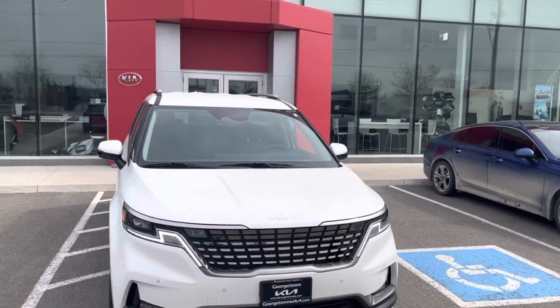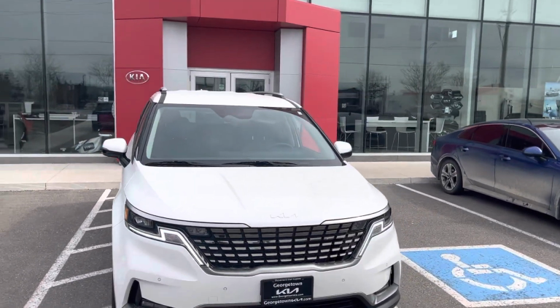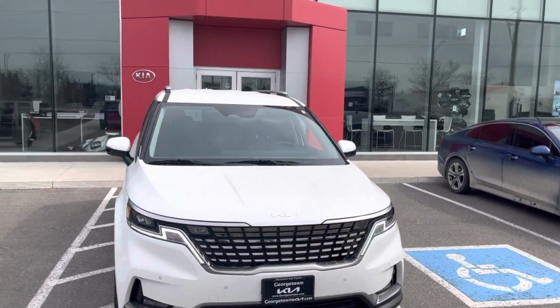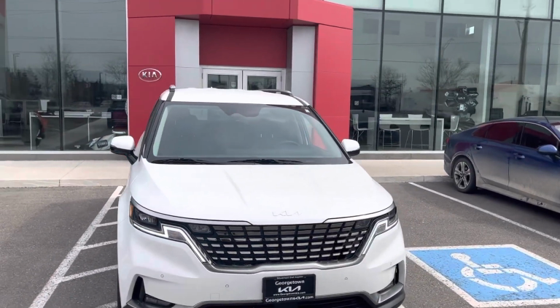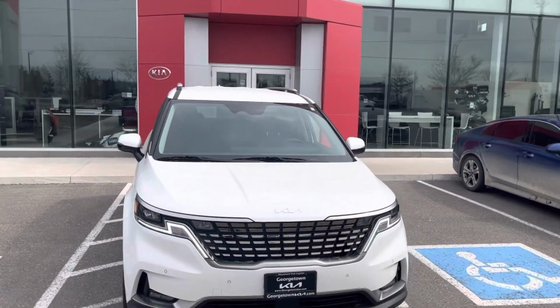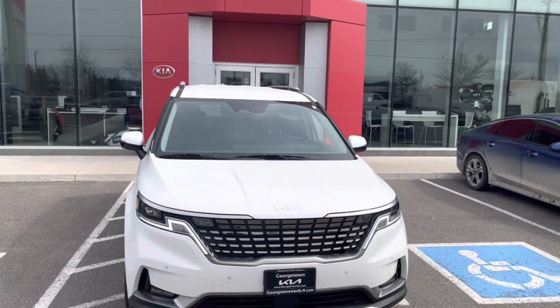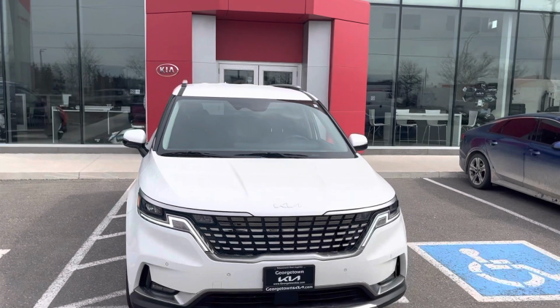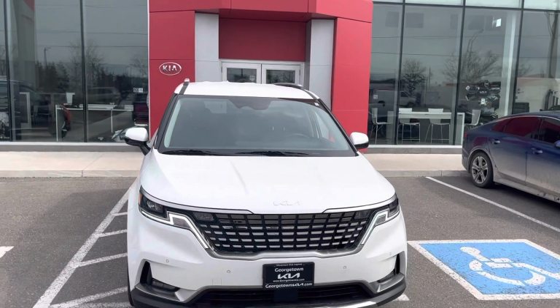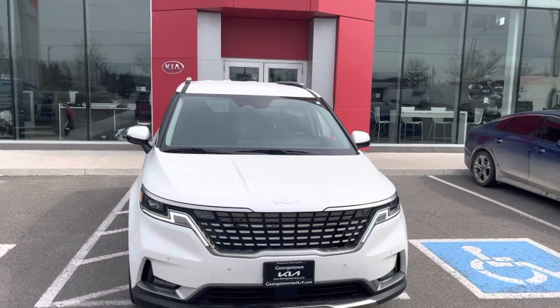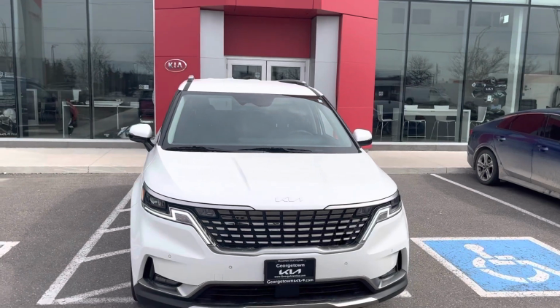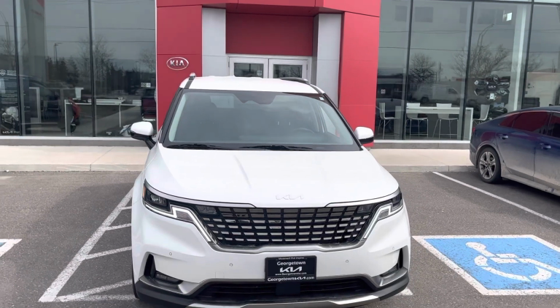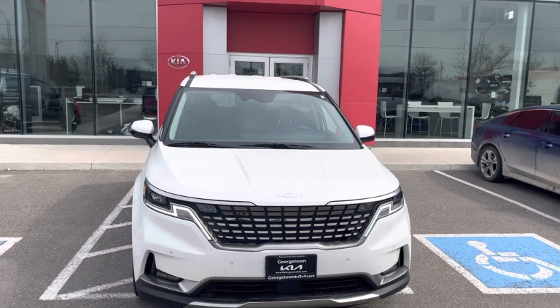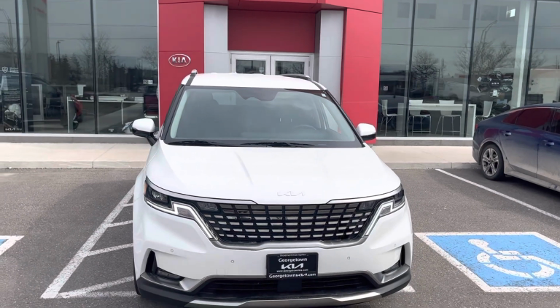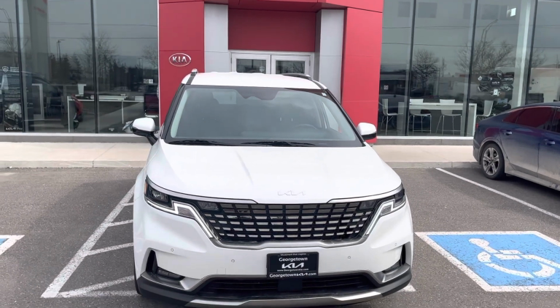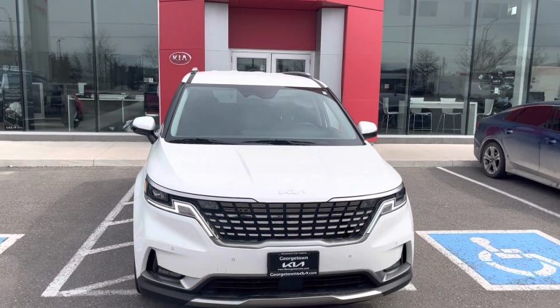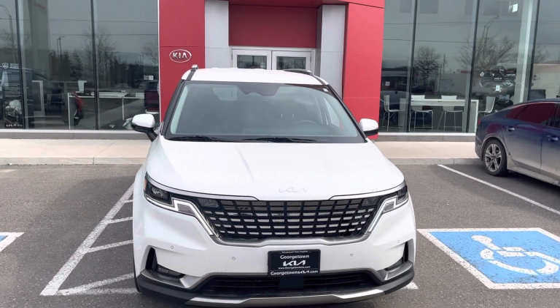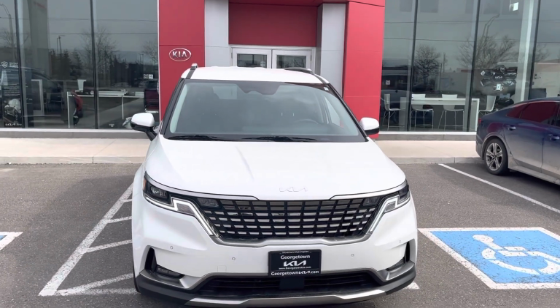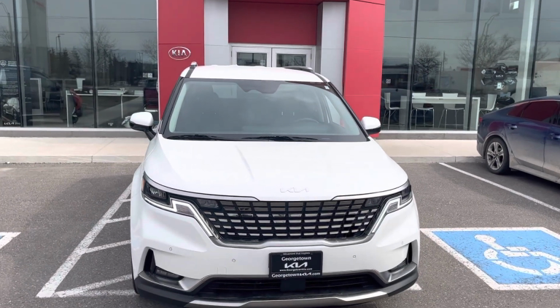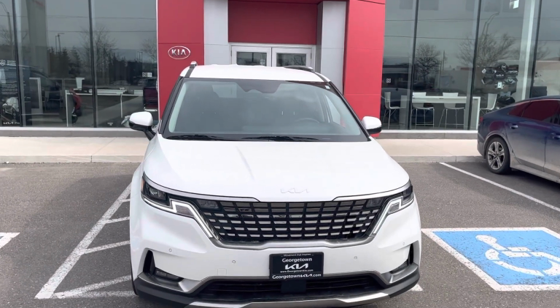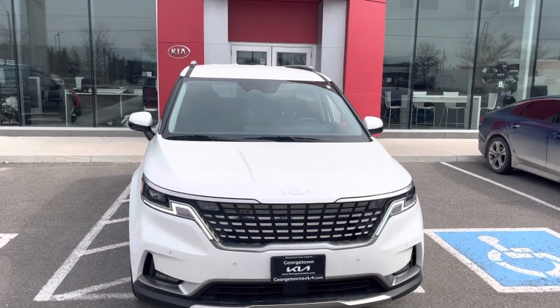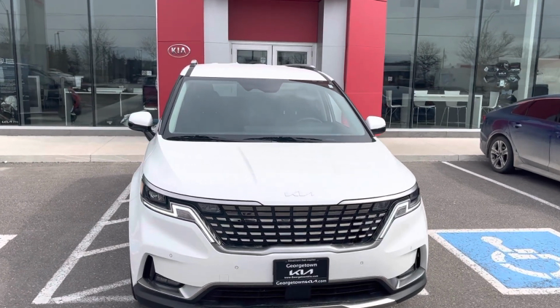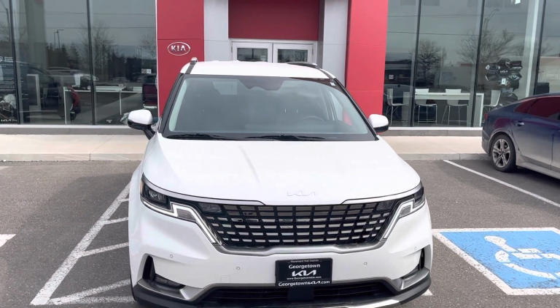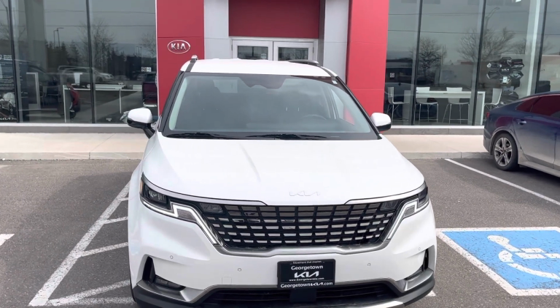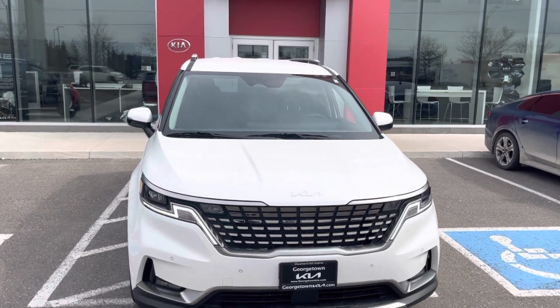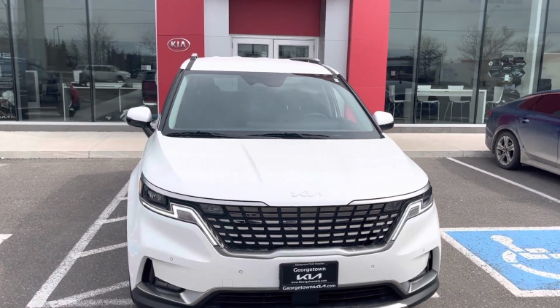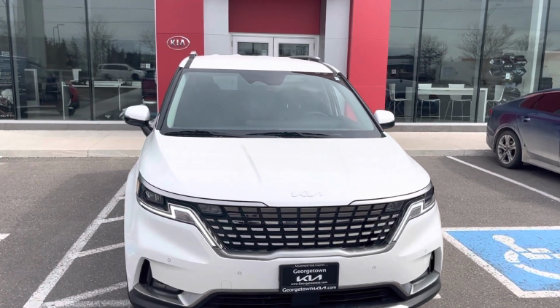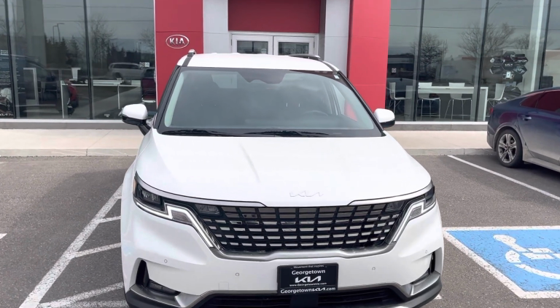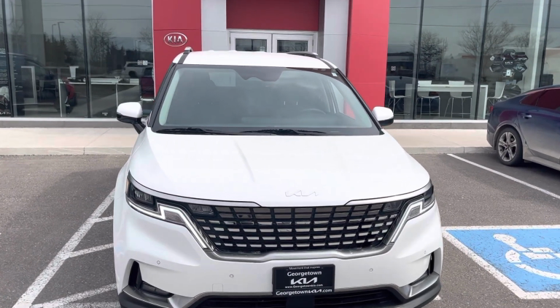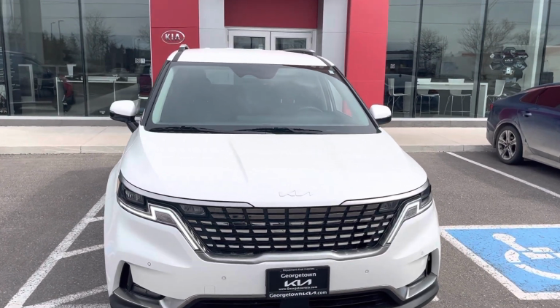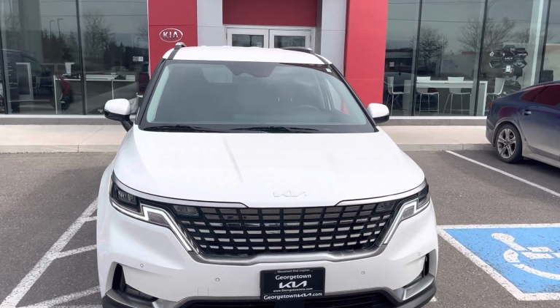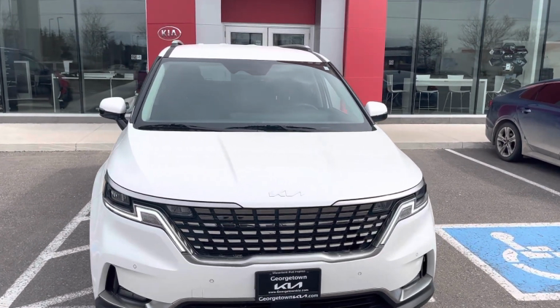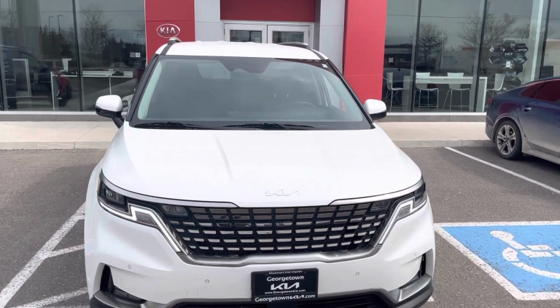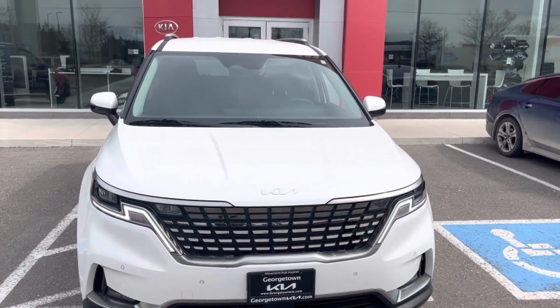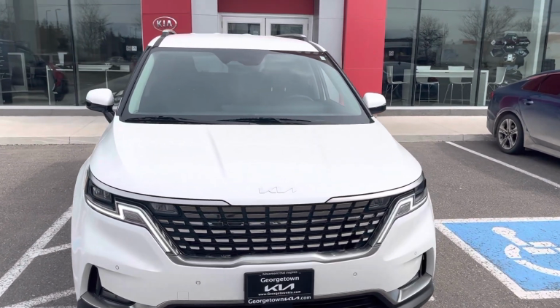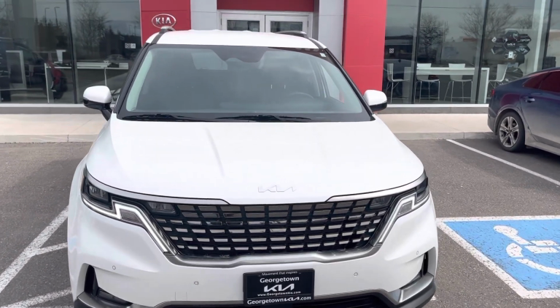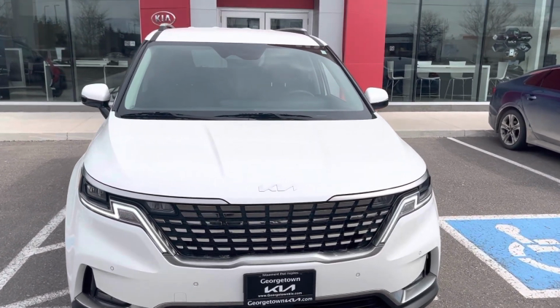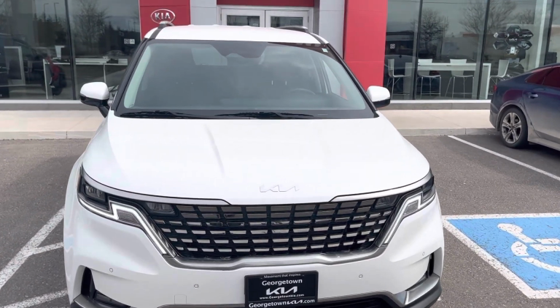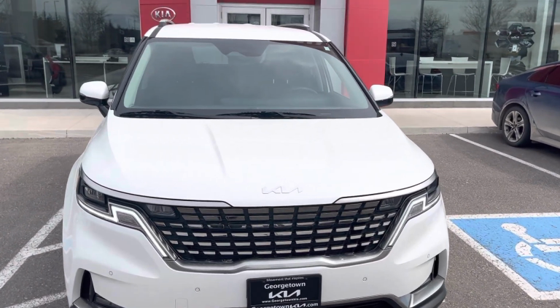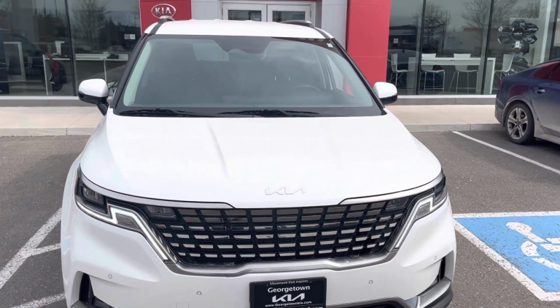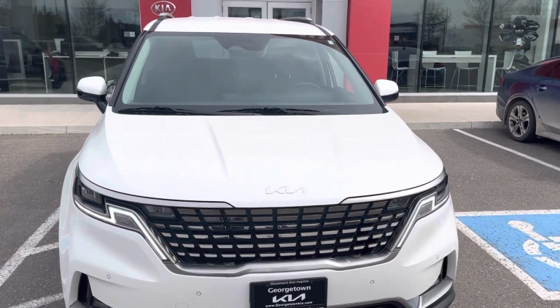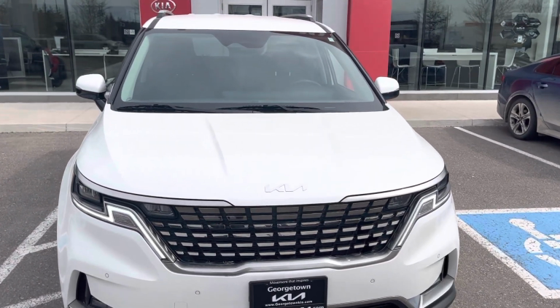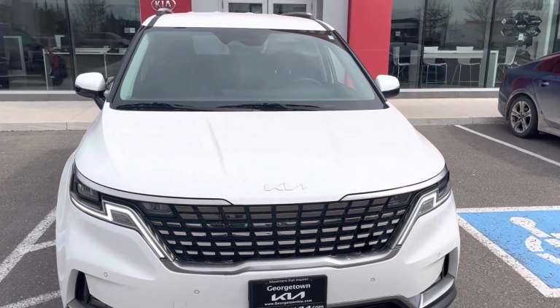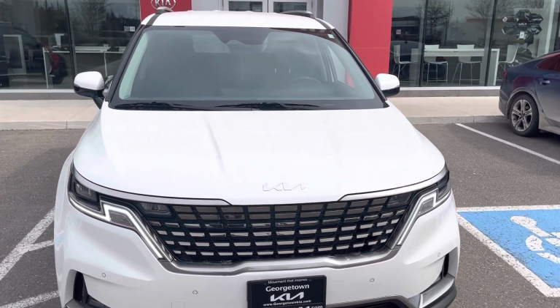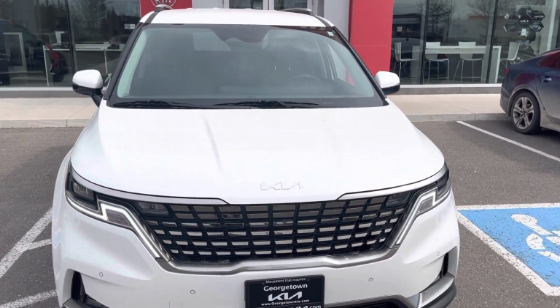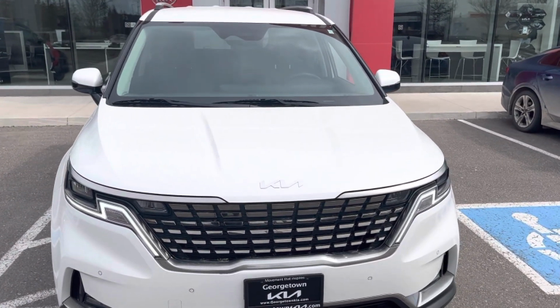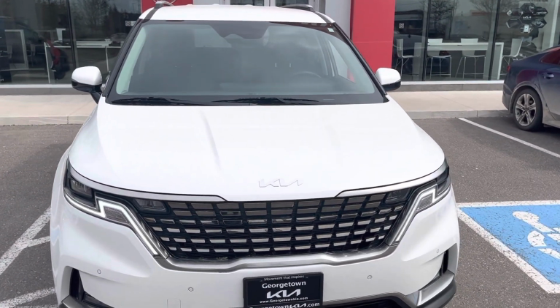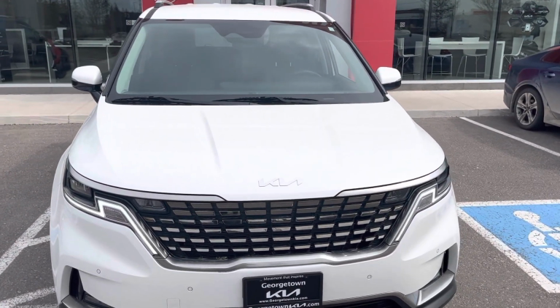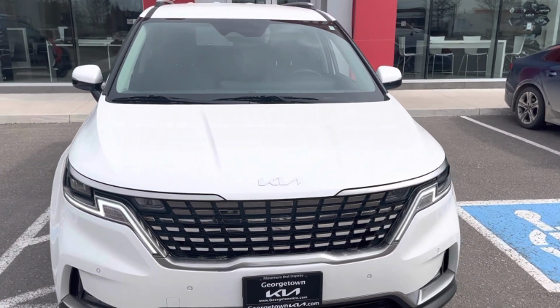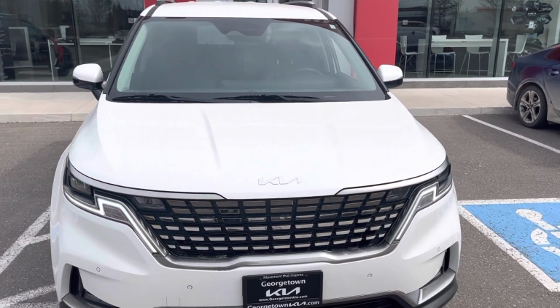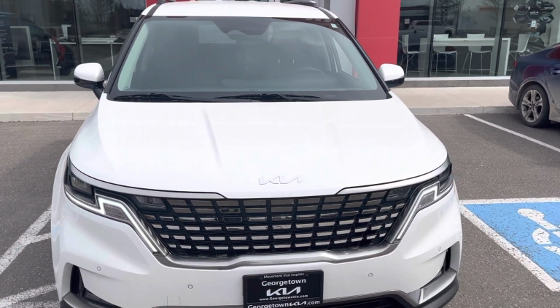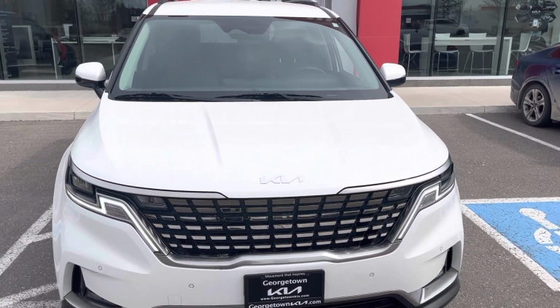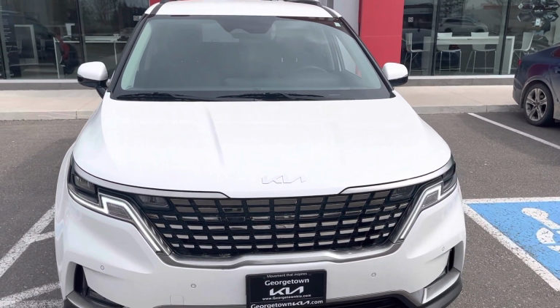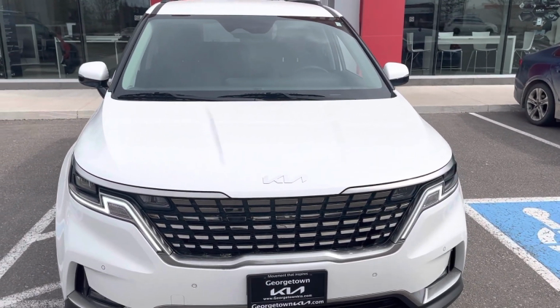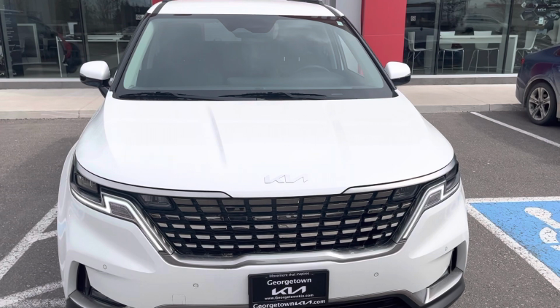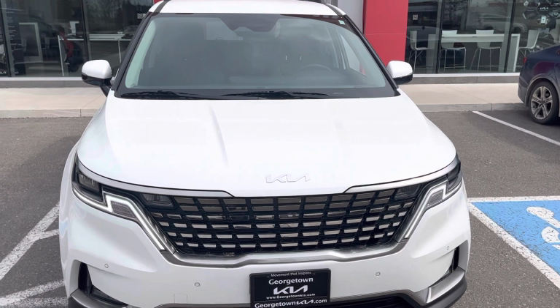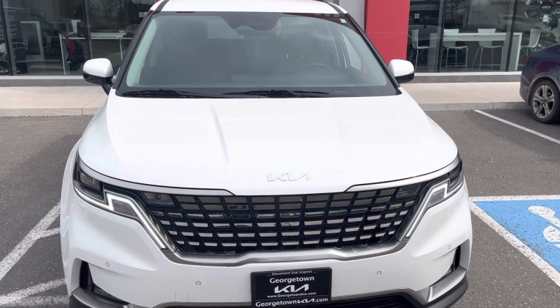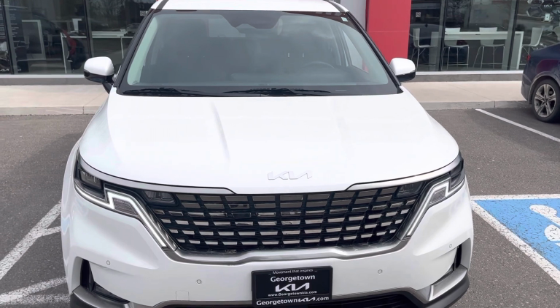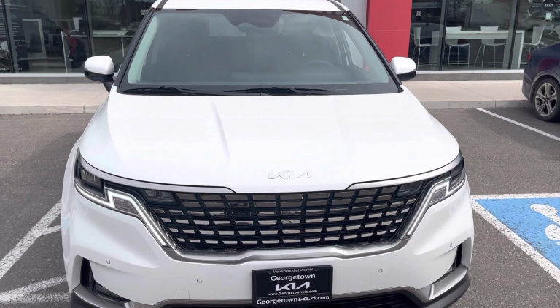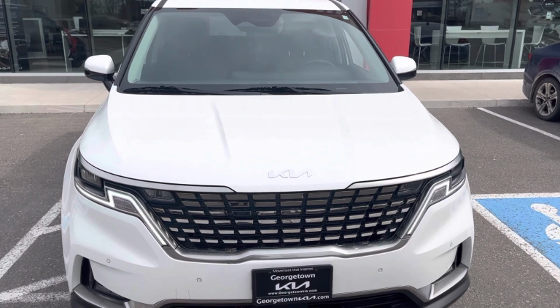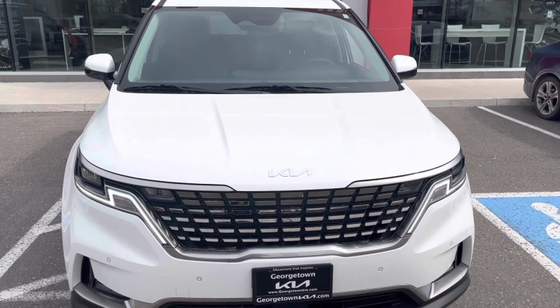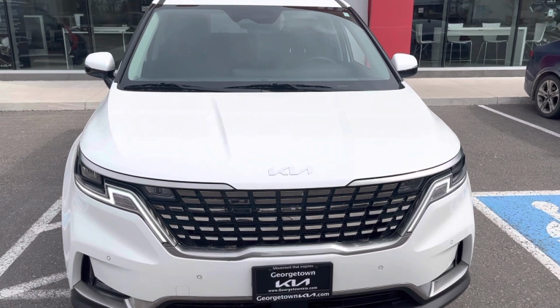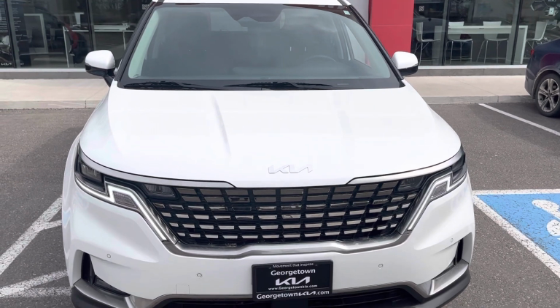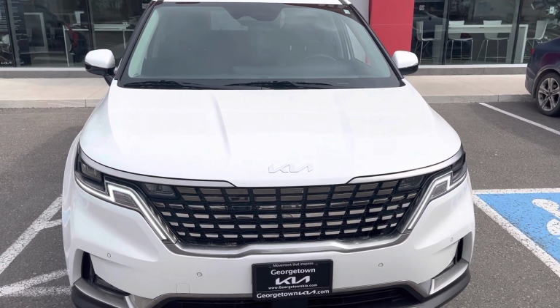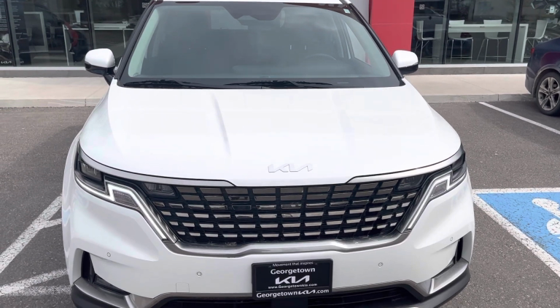It is here. It is a pre-owned vehicle, but you'll have all the remainder of the factory warranty remaining on this.